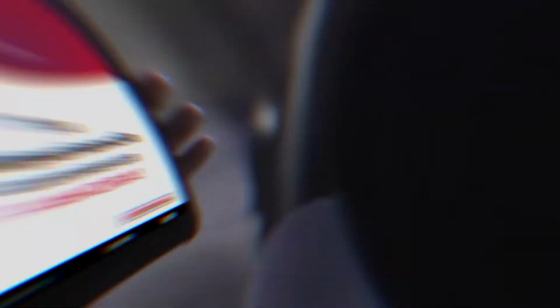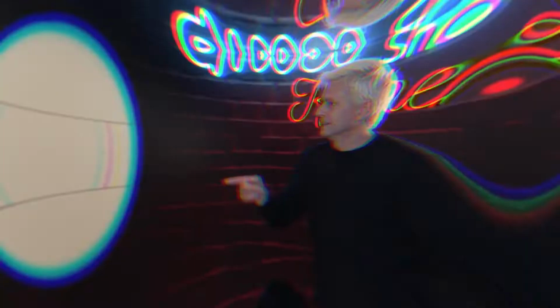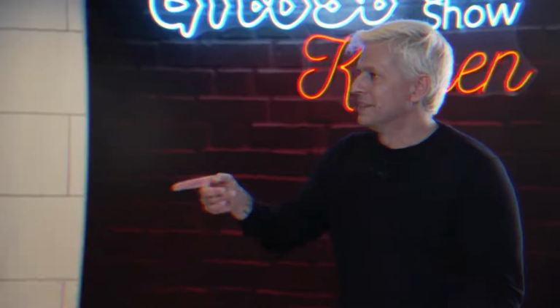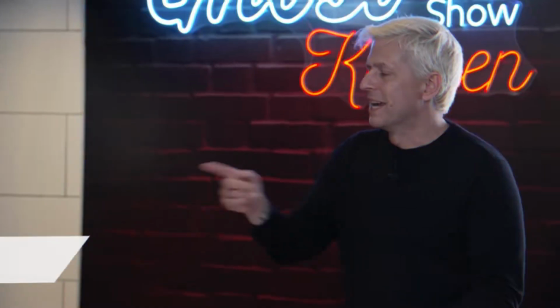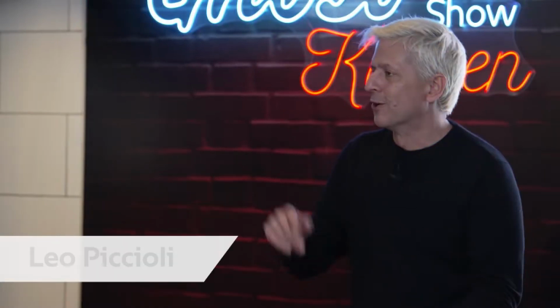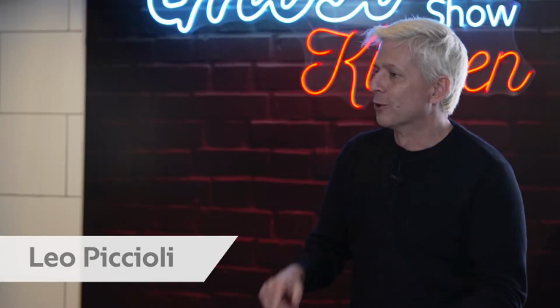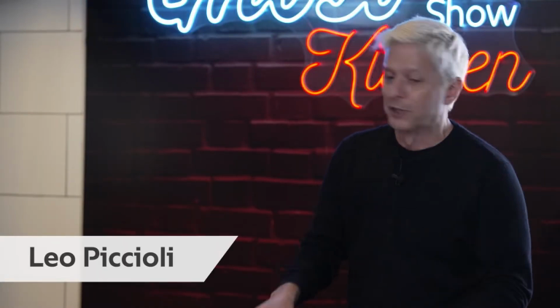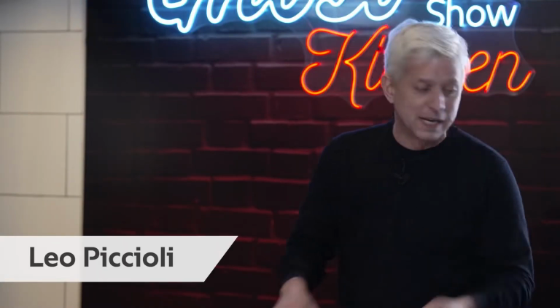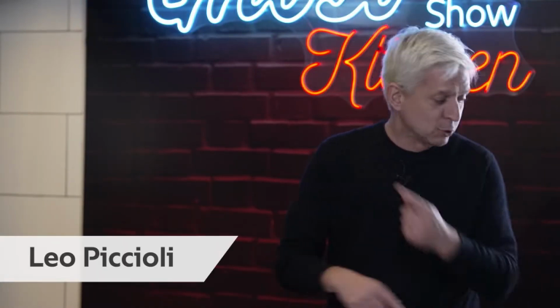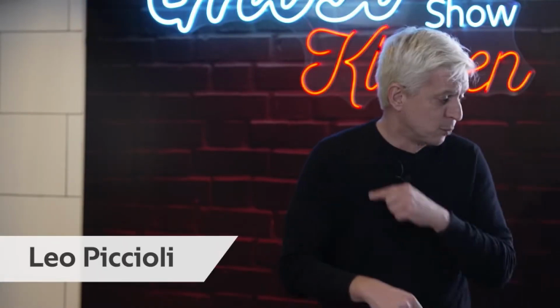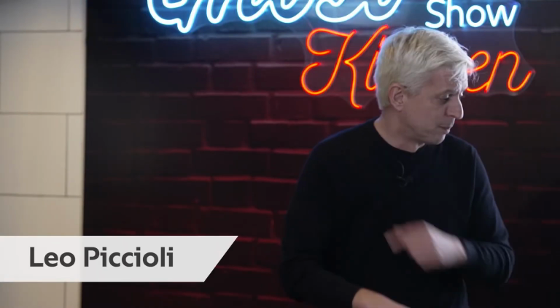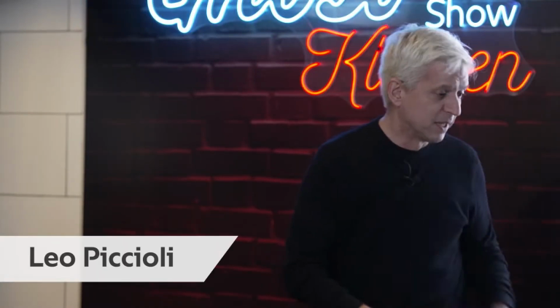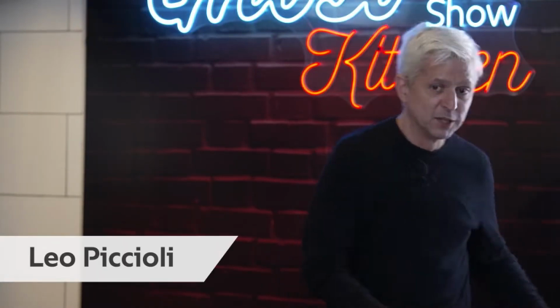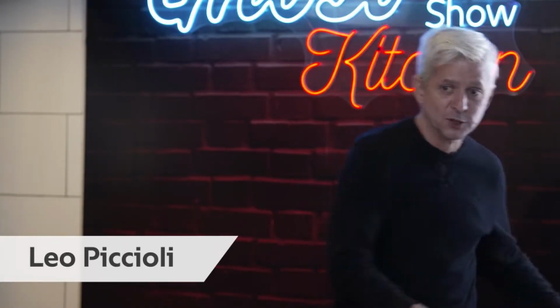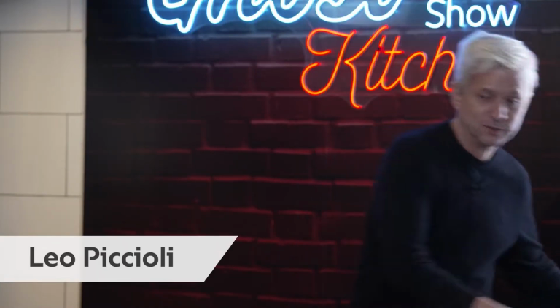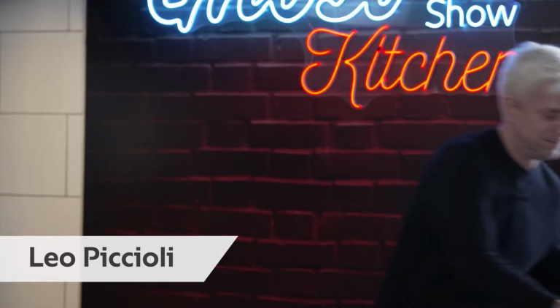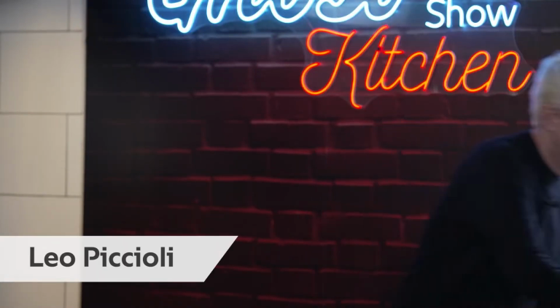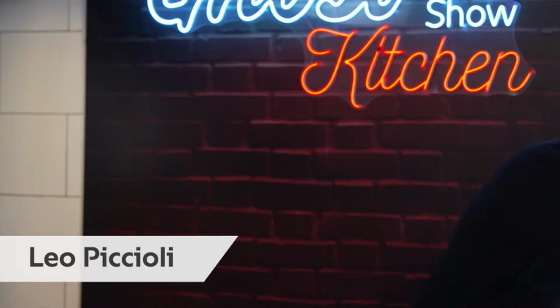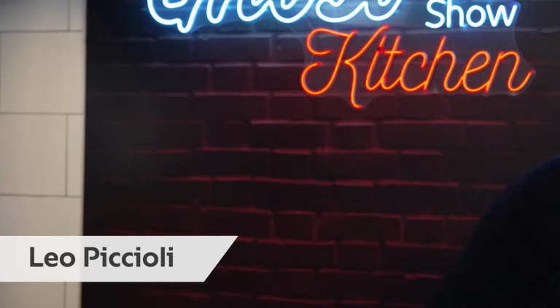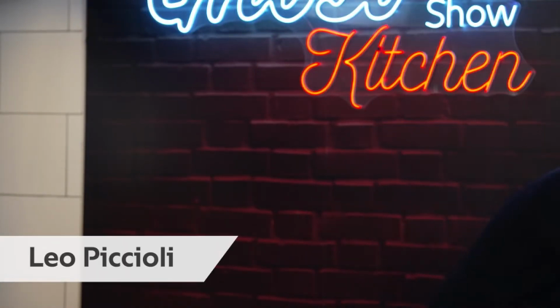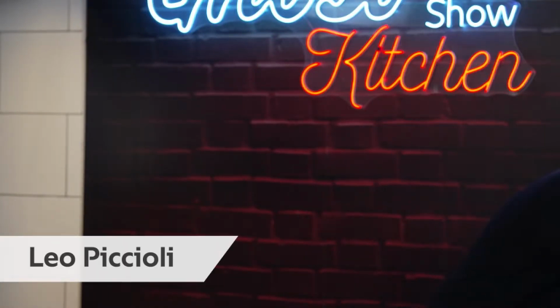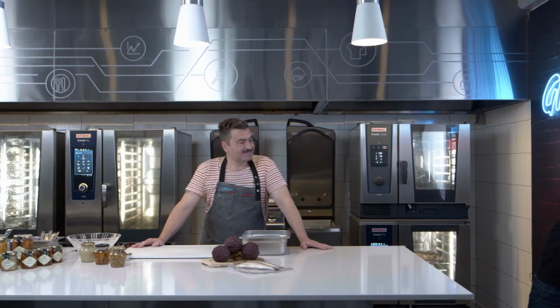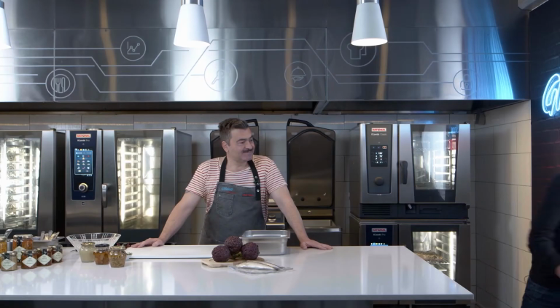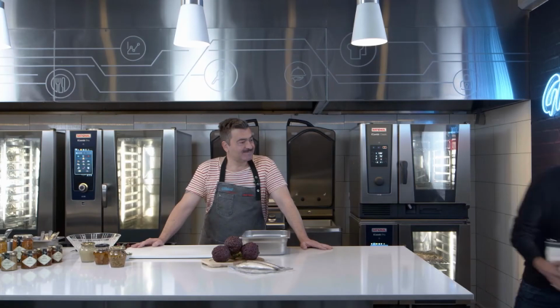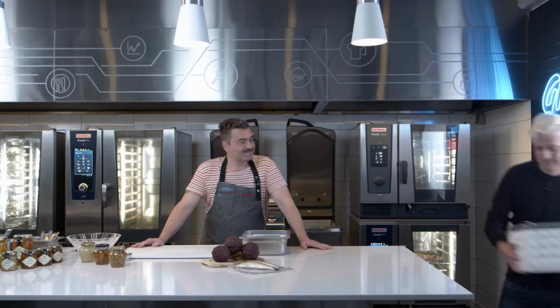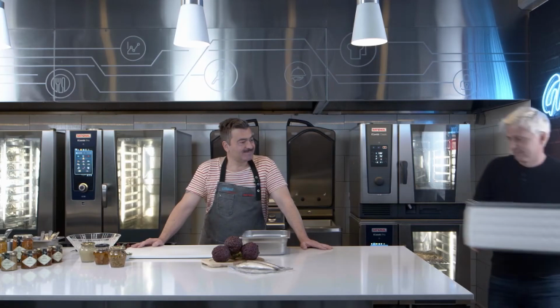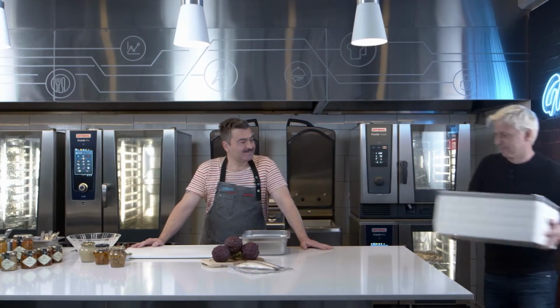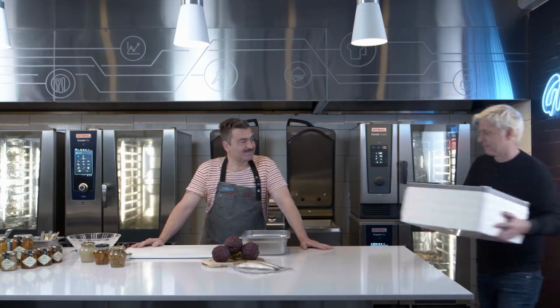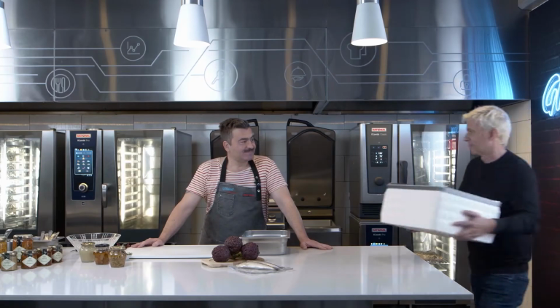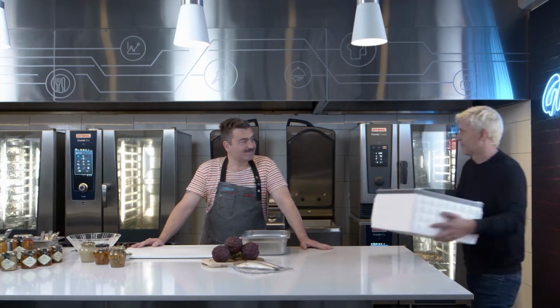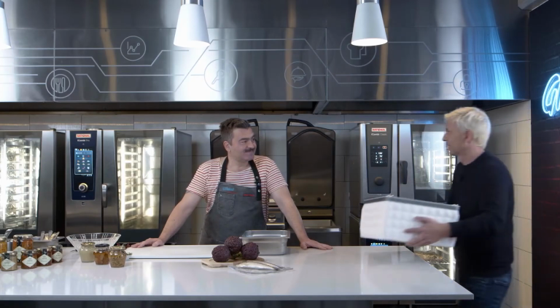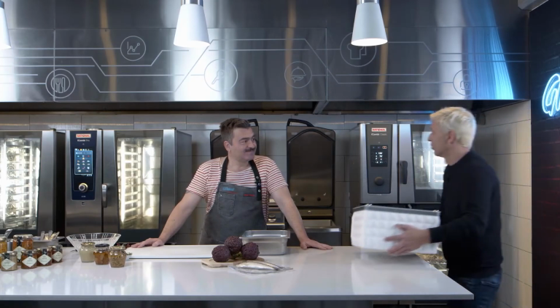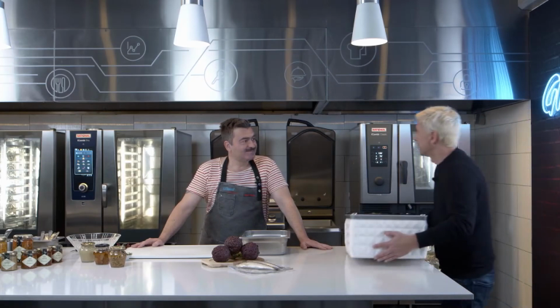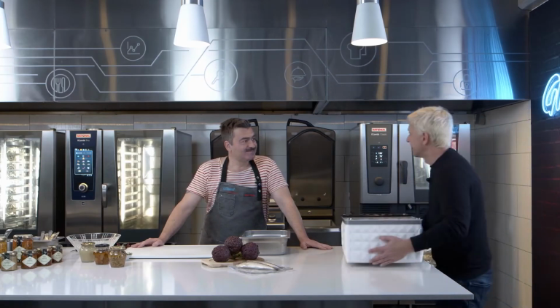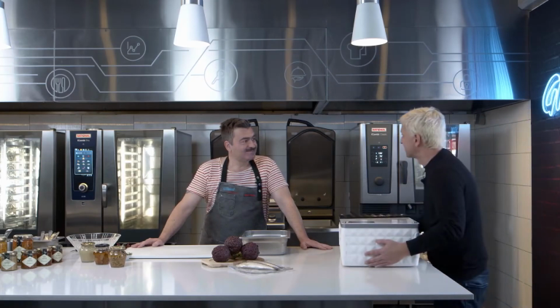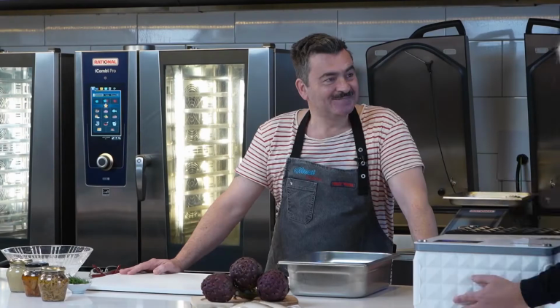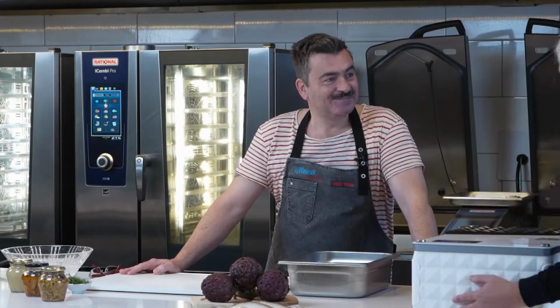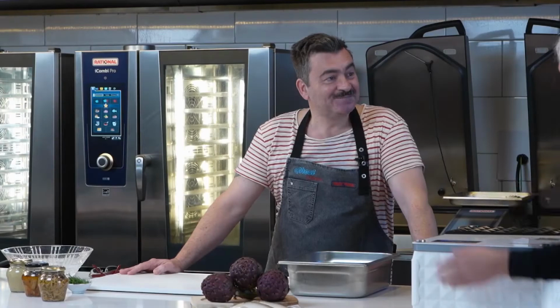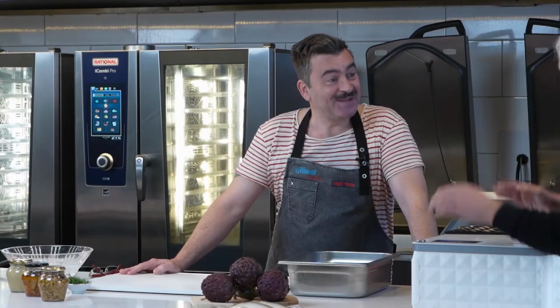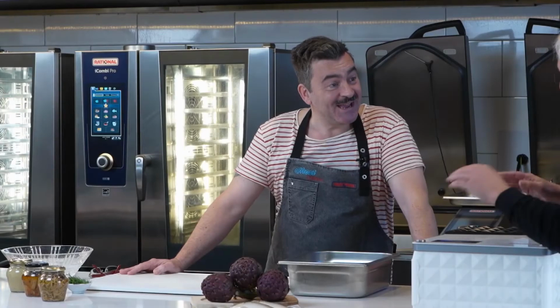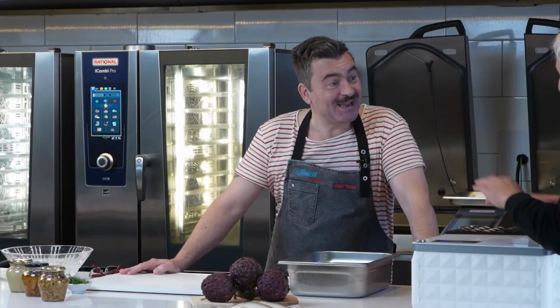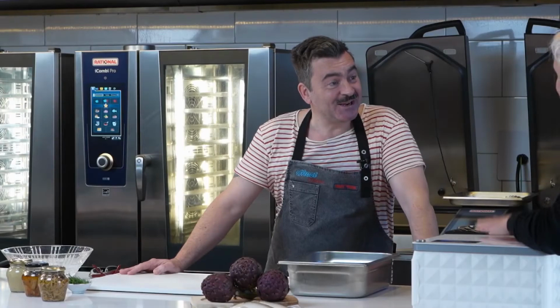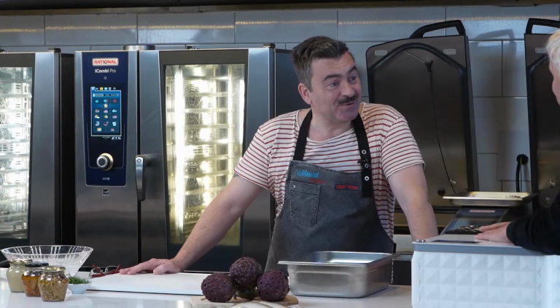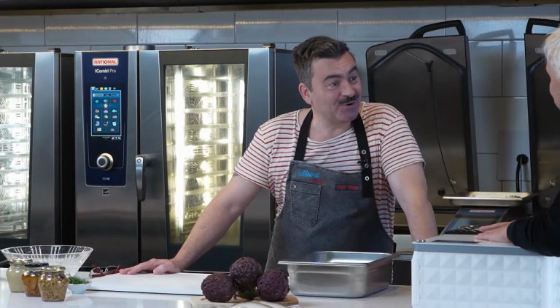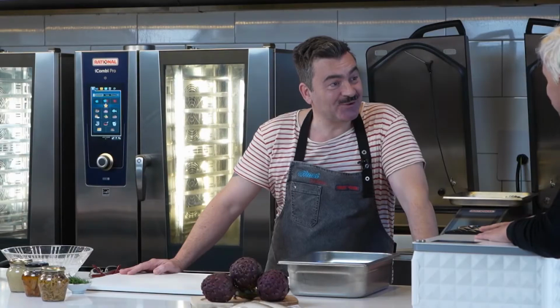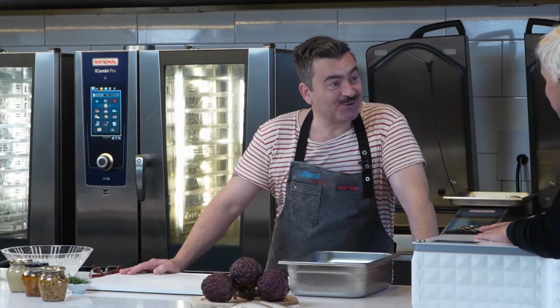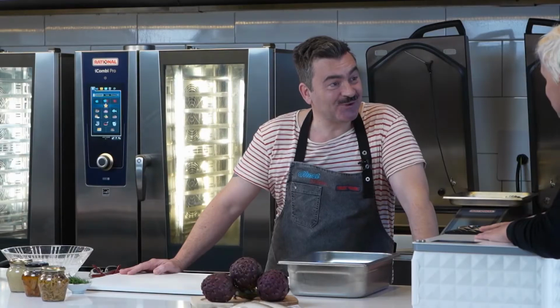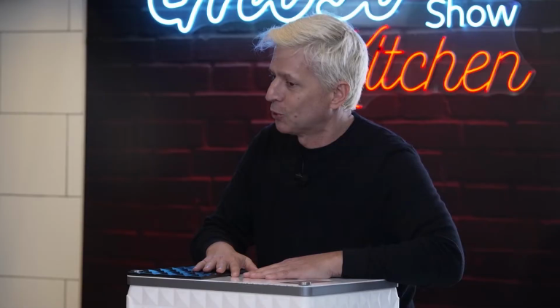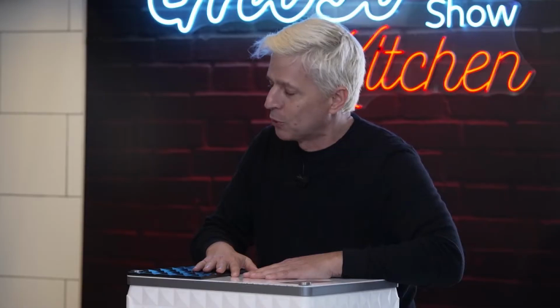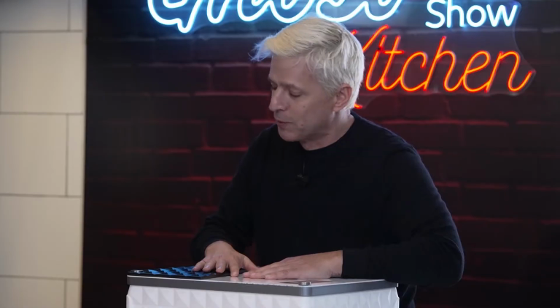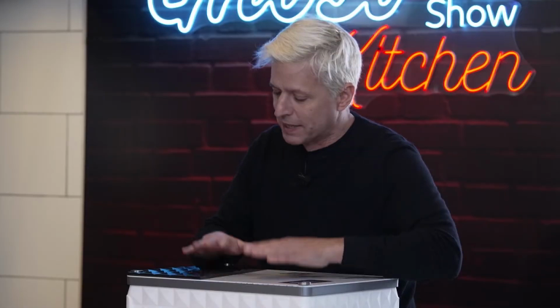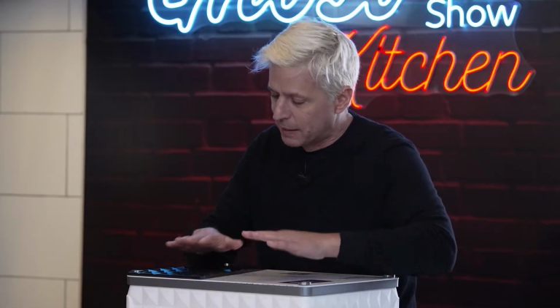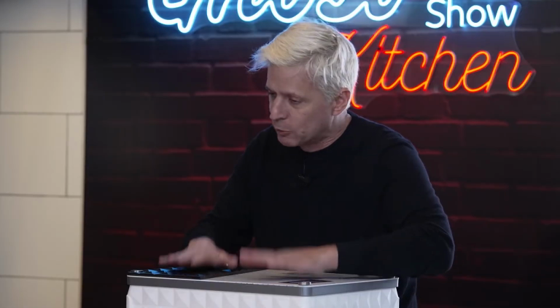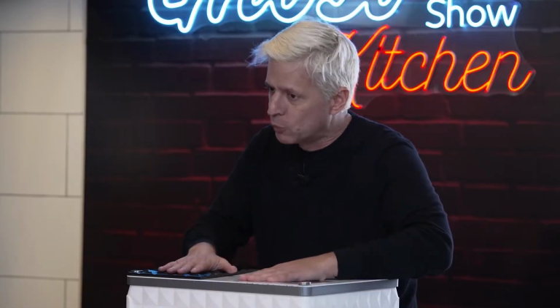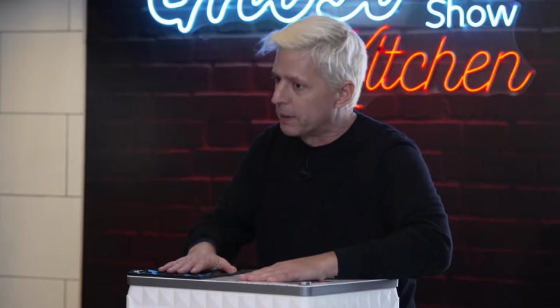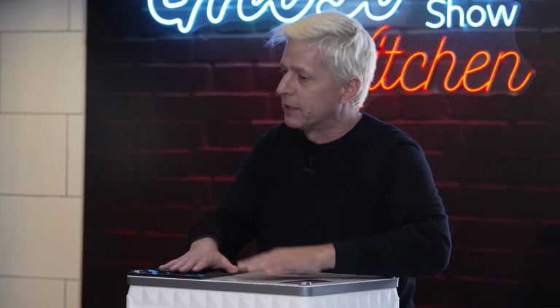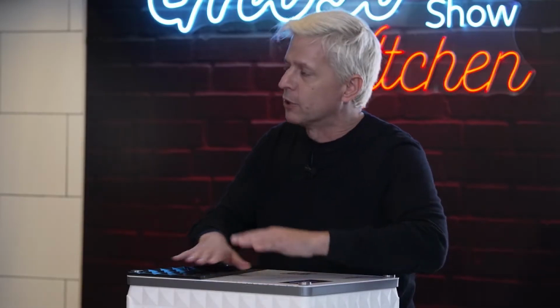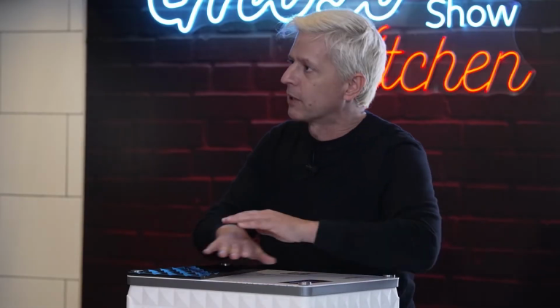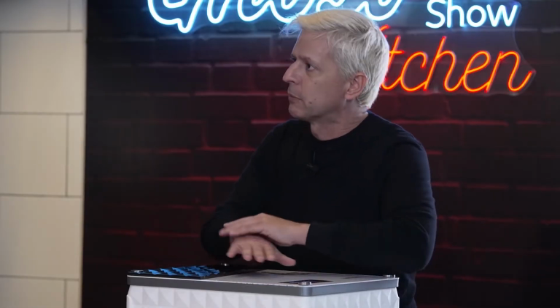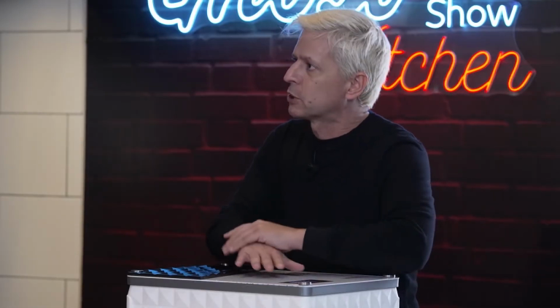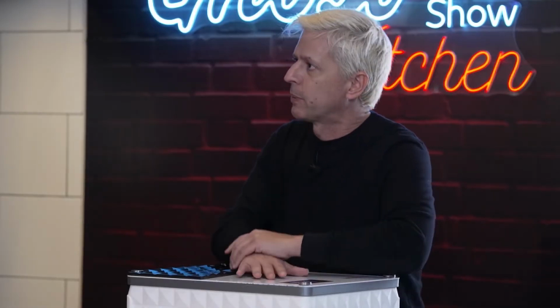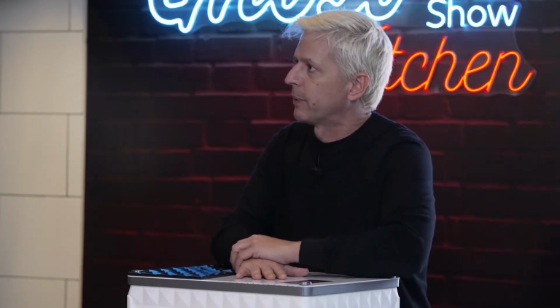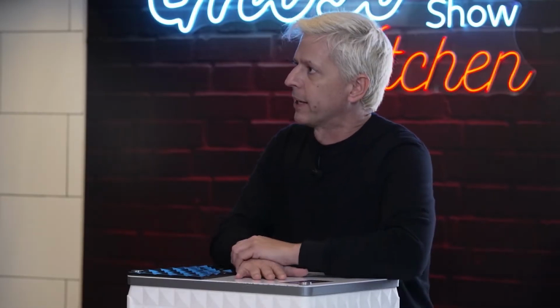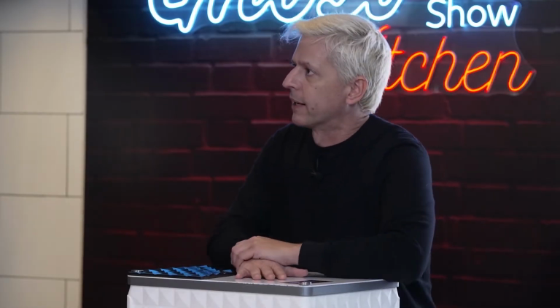Diego, tenemos un pedido. ¿Cómo estás? Bien, ¿y vos? Todo bien, tenemos un pedido. ¿Qué vamos a preparar?